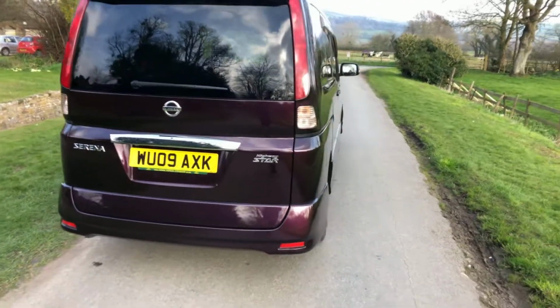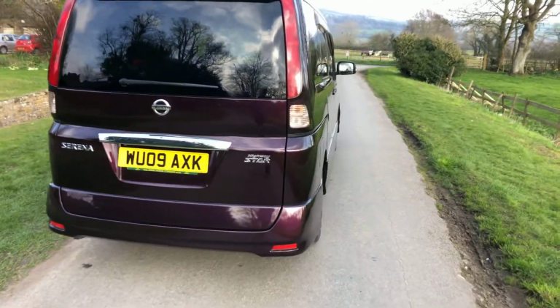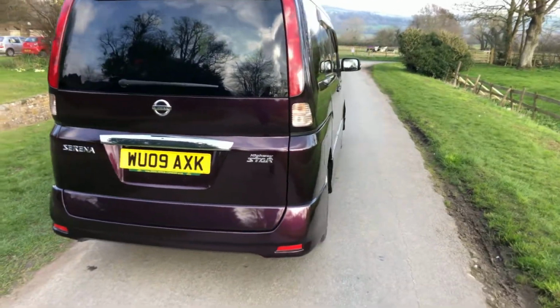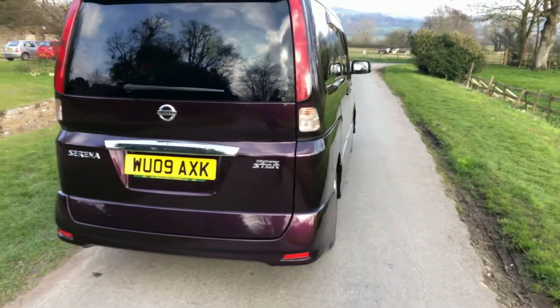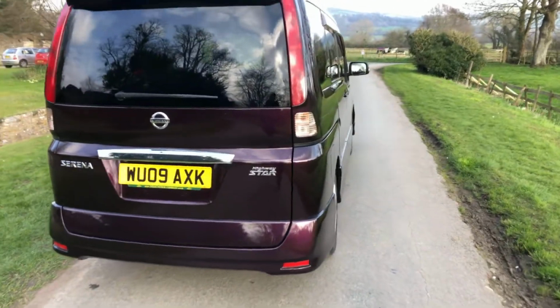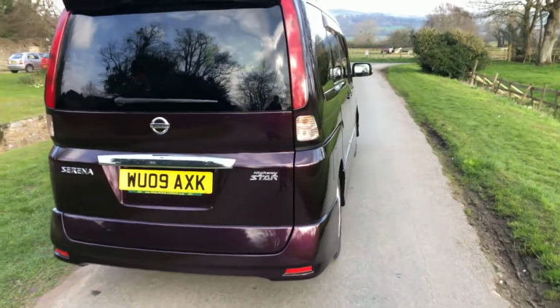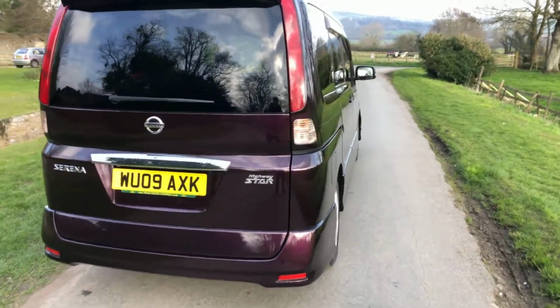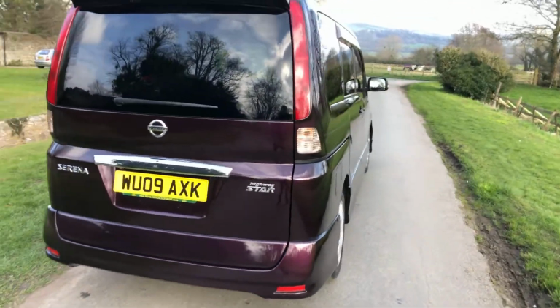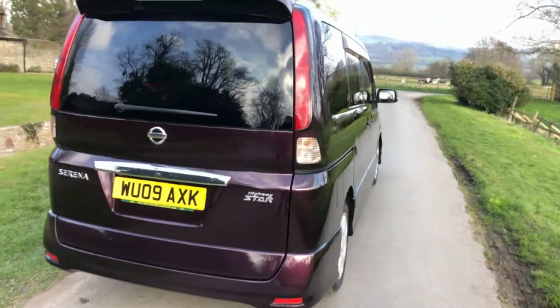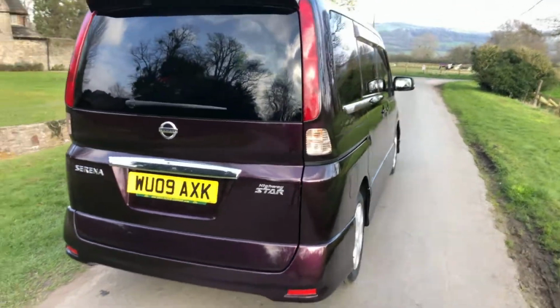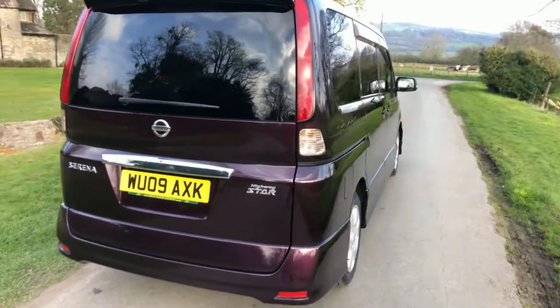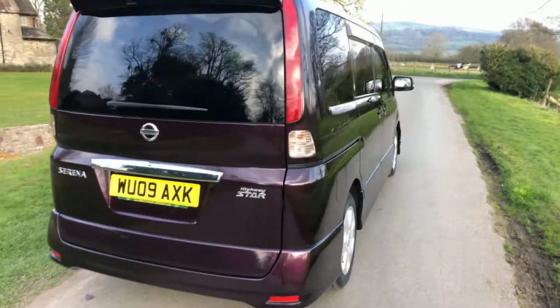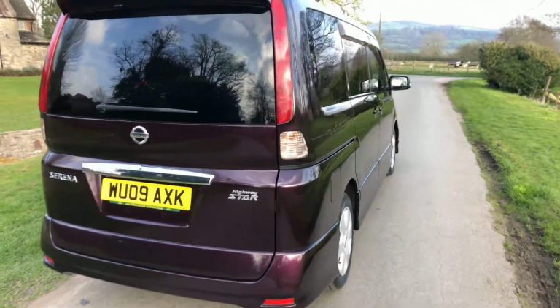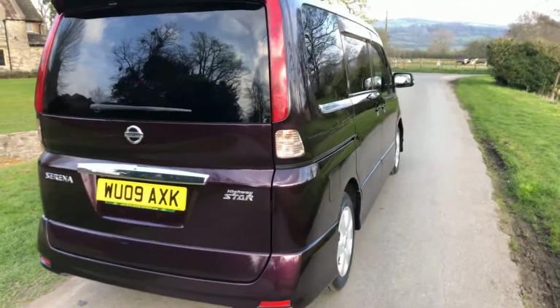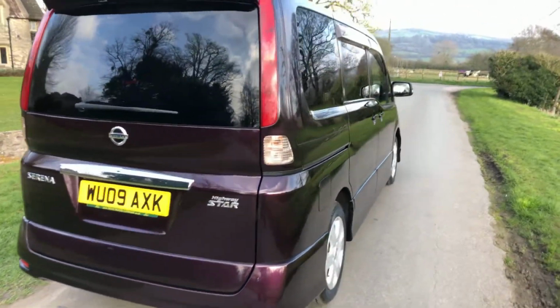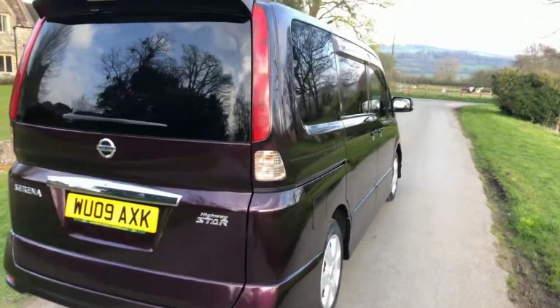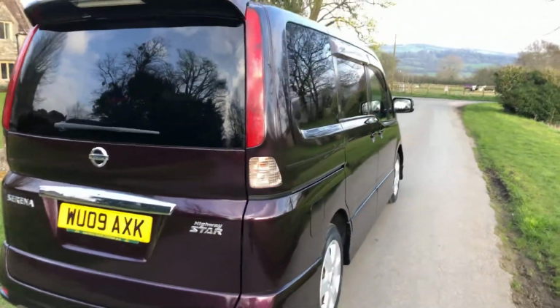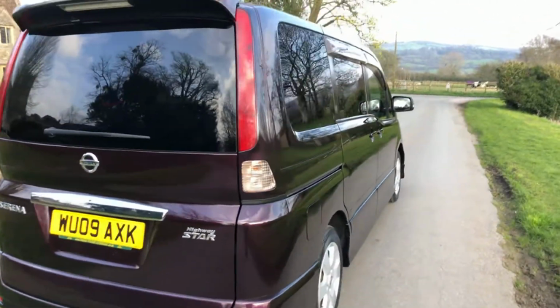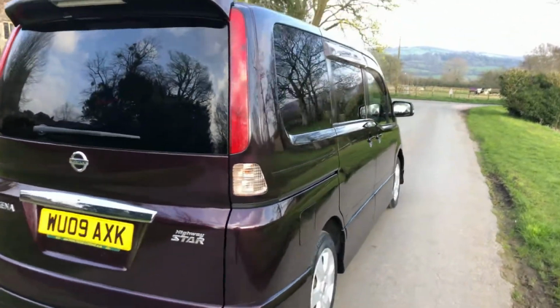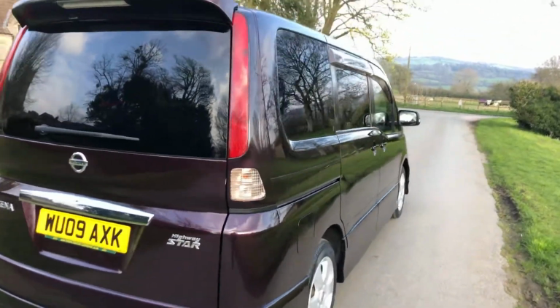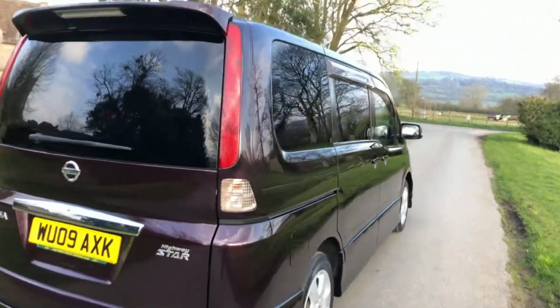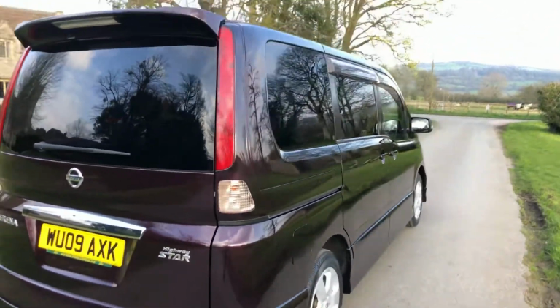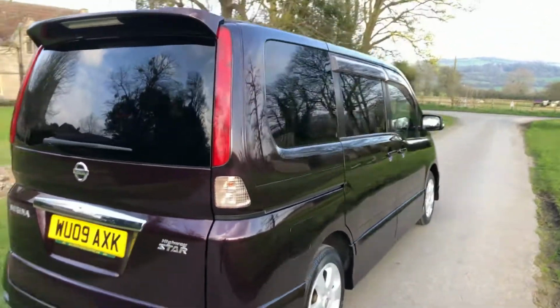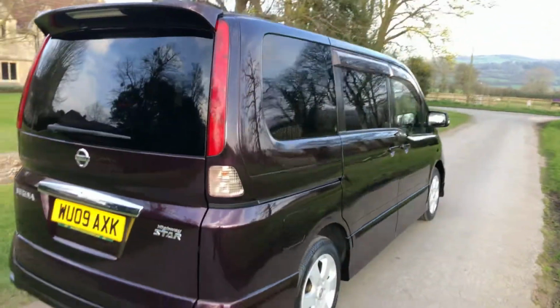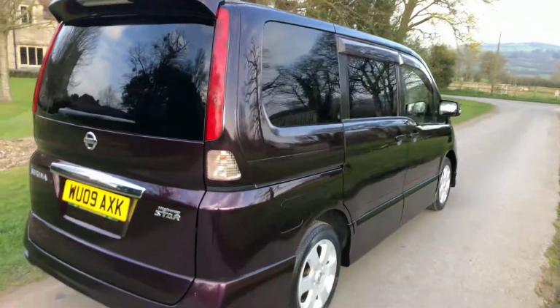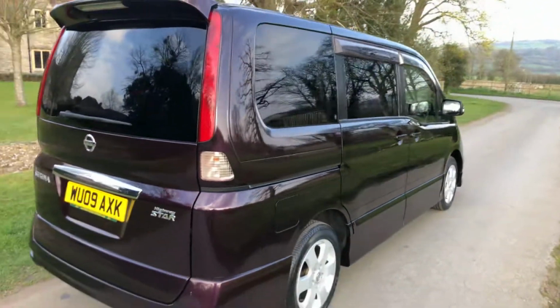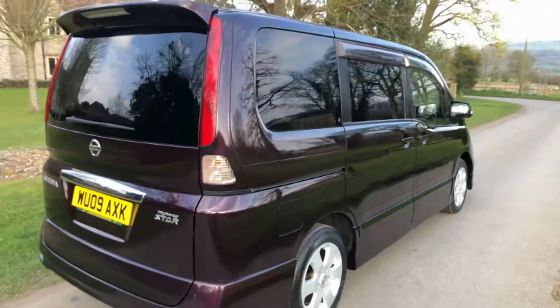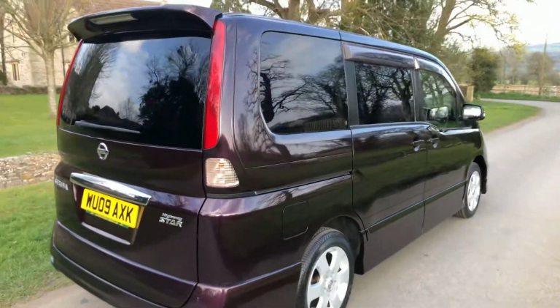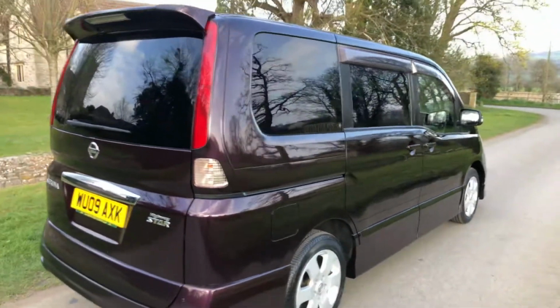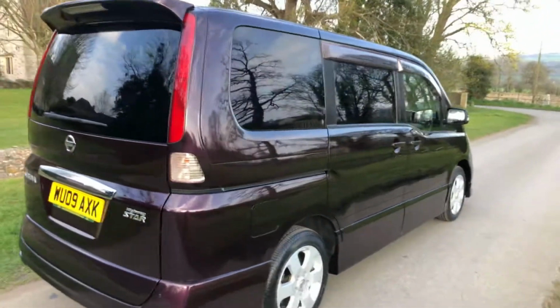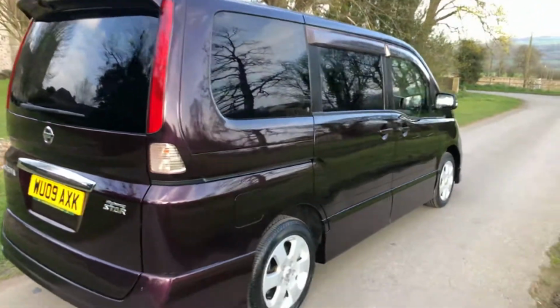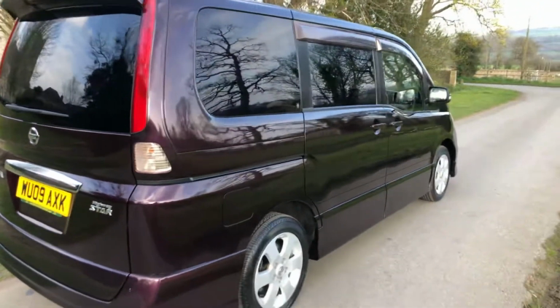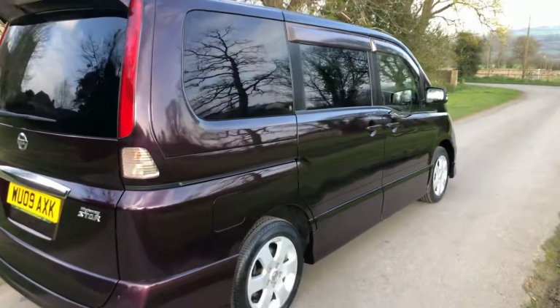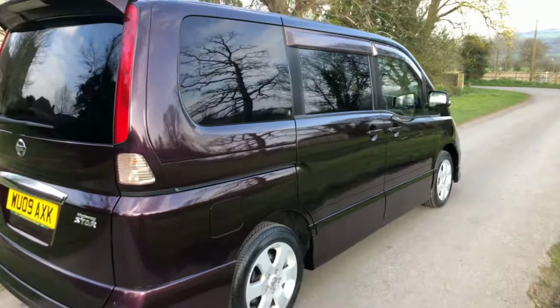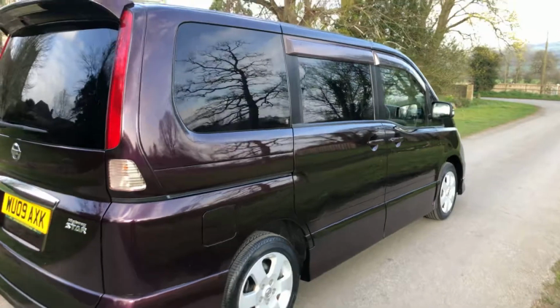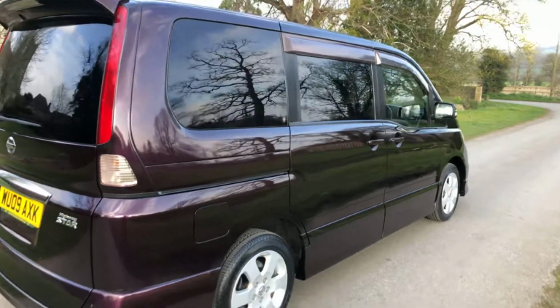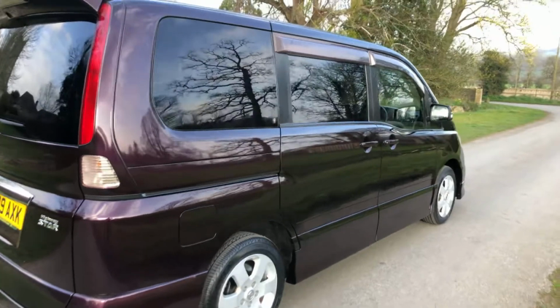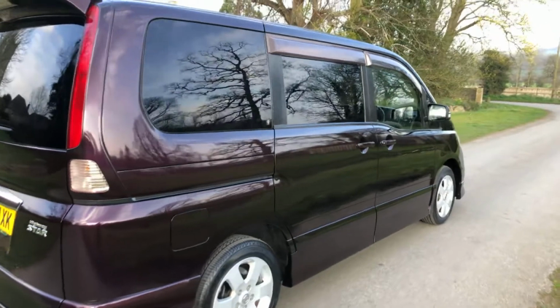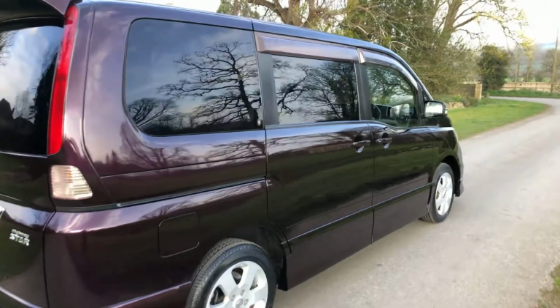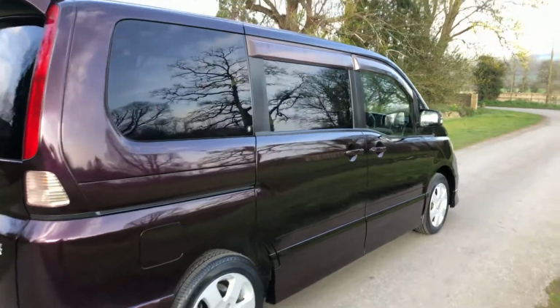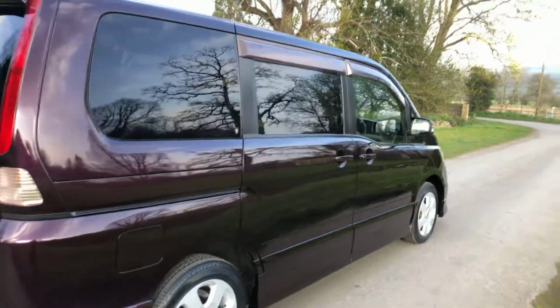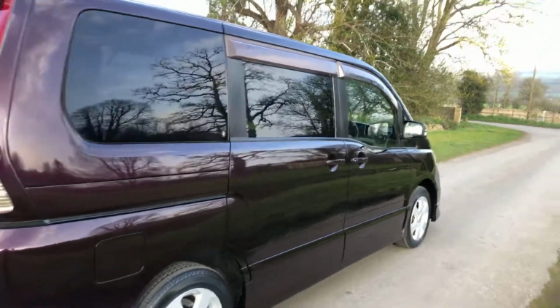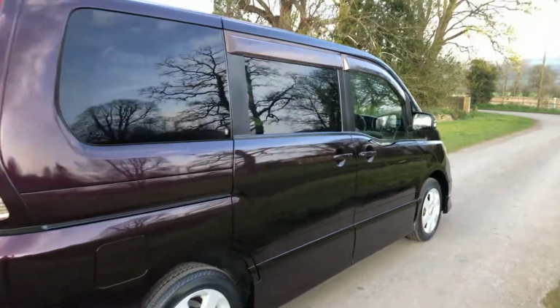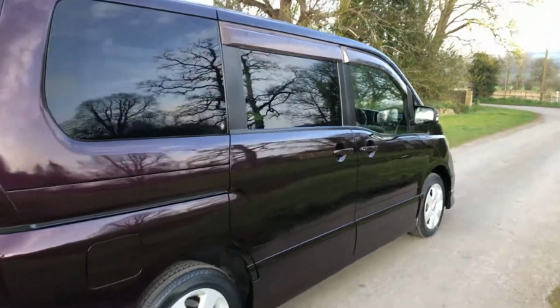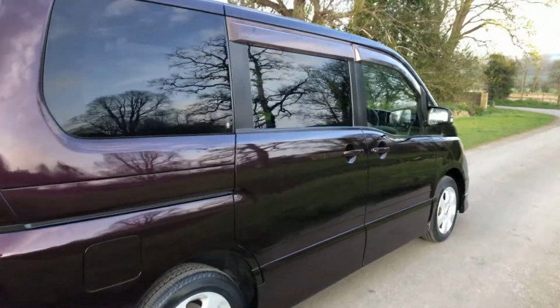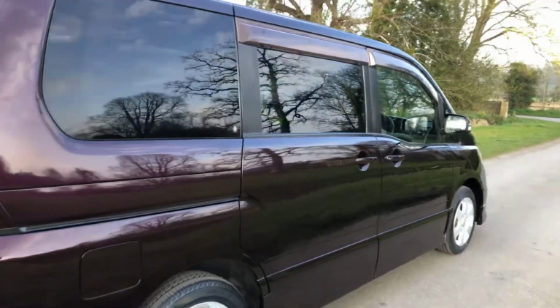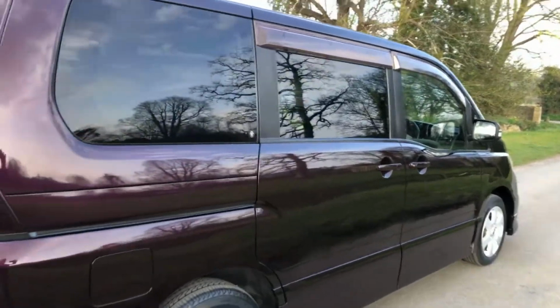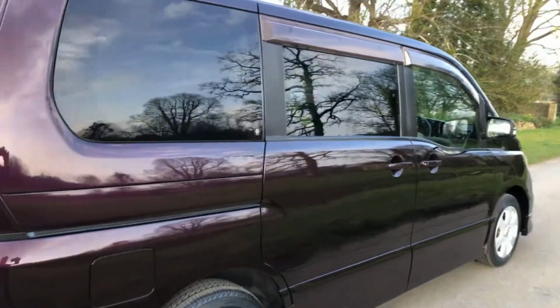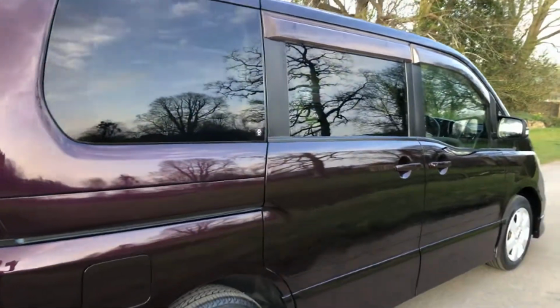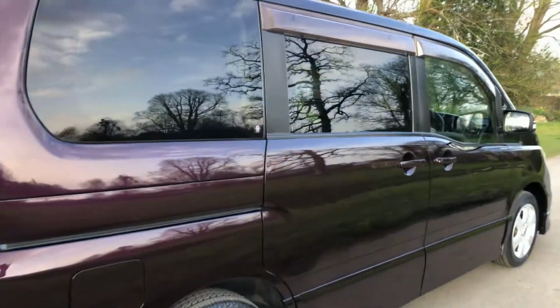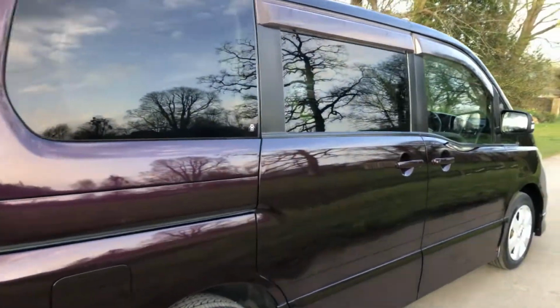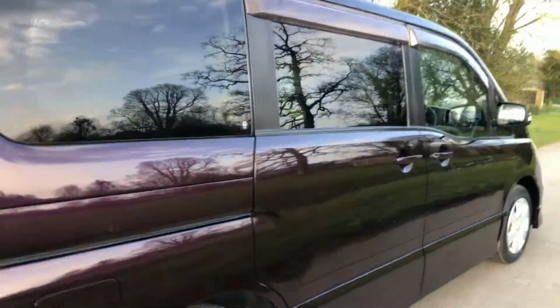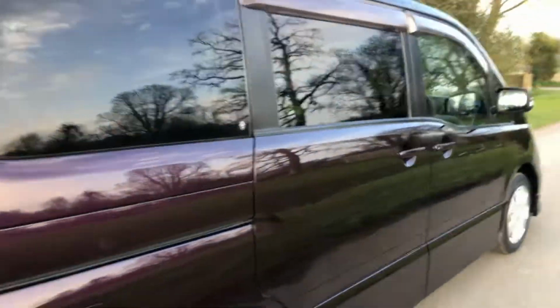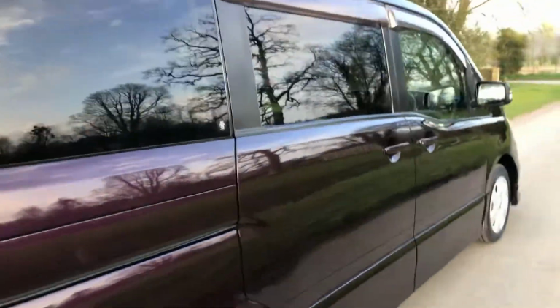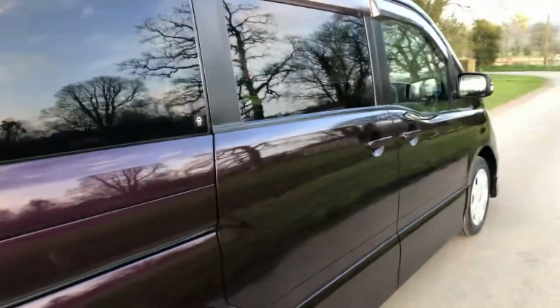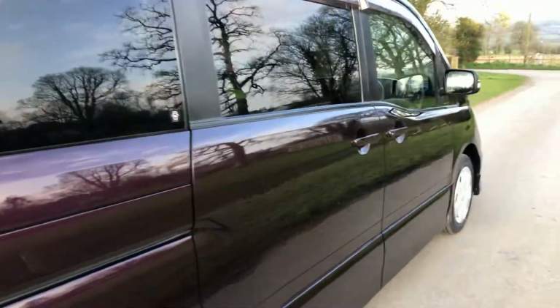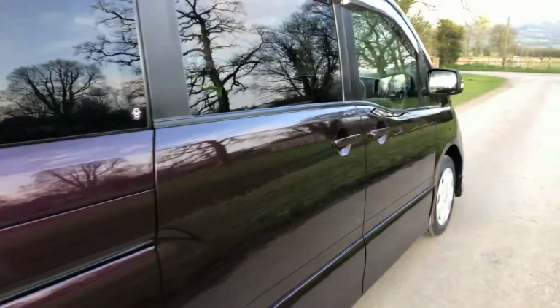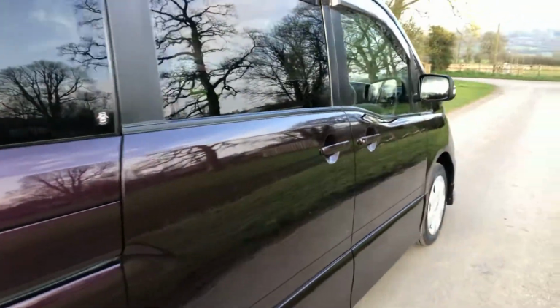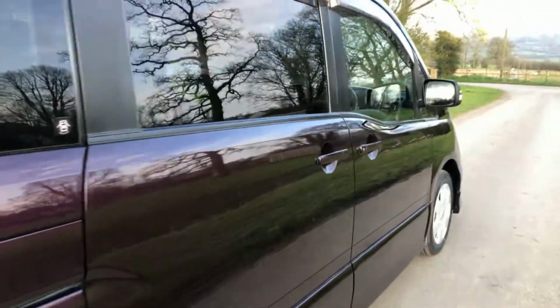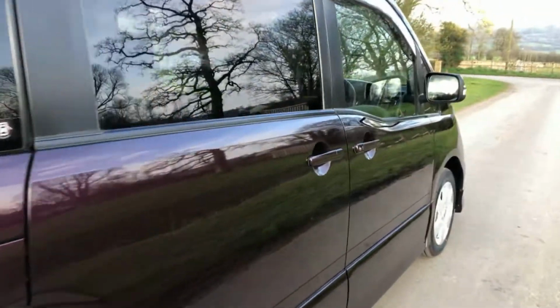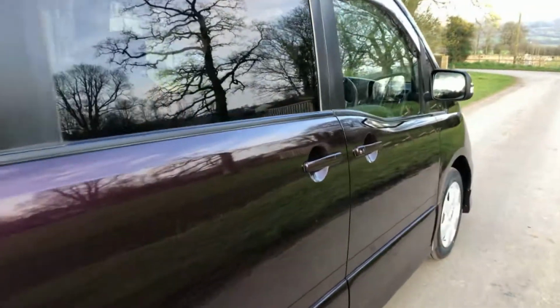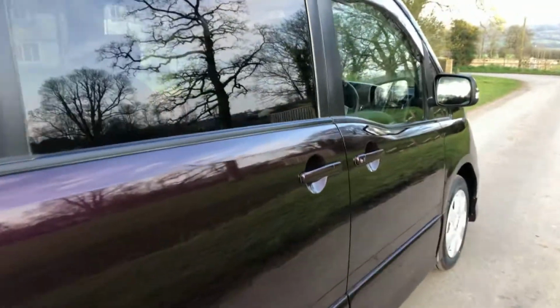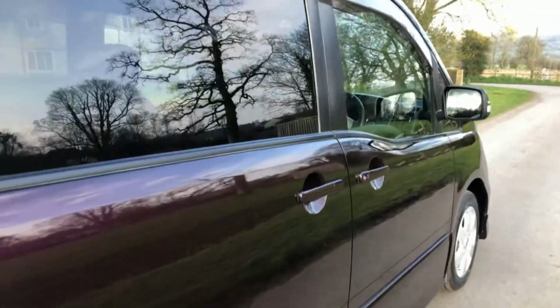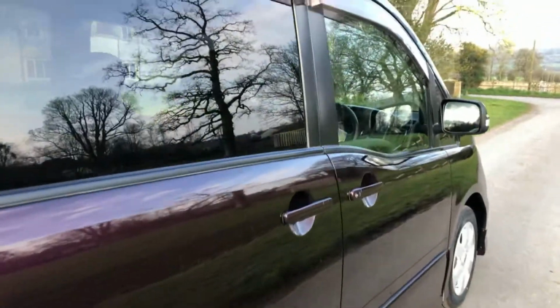The photo doesn't do this car justice, but it is immaculate. There's not a mark on it — it really is very clean.